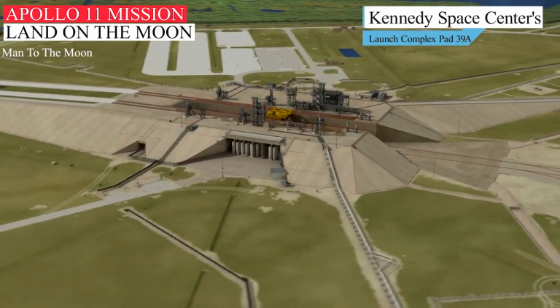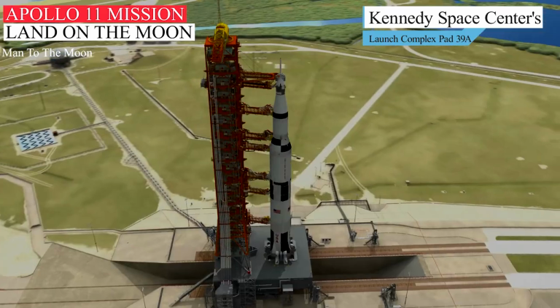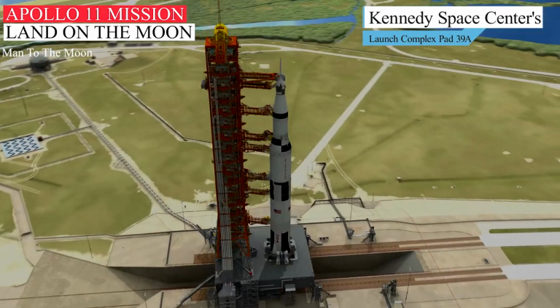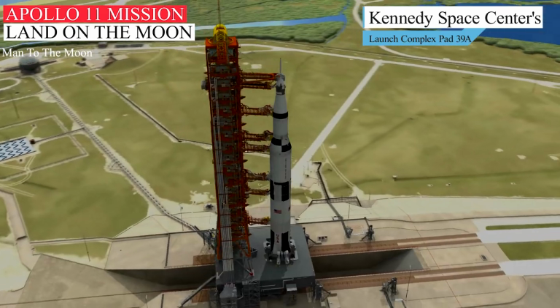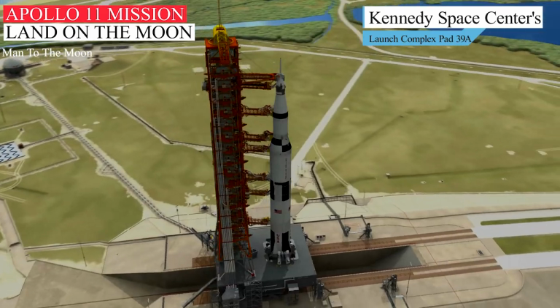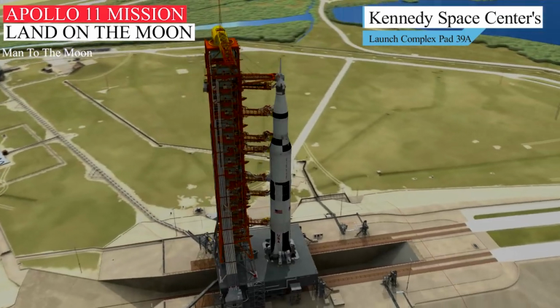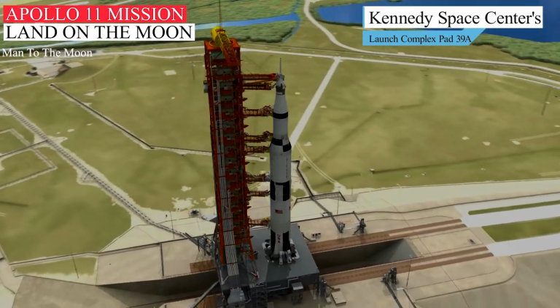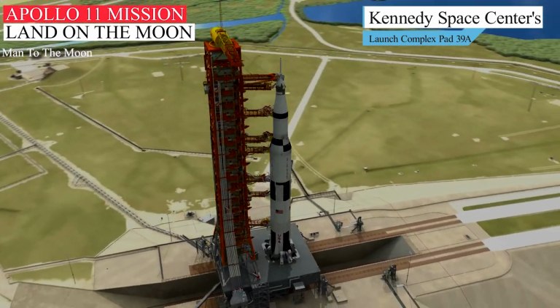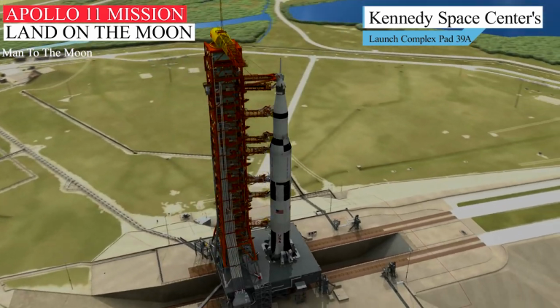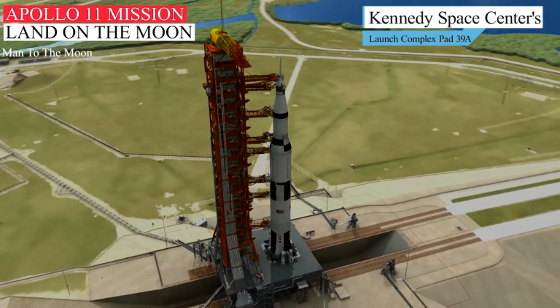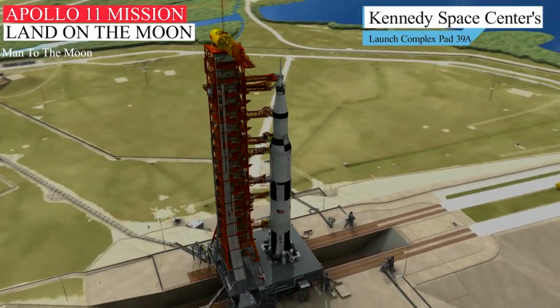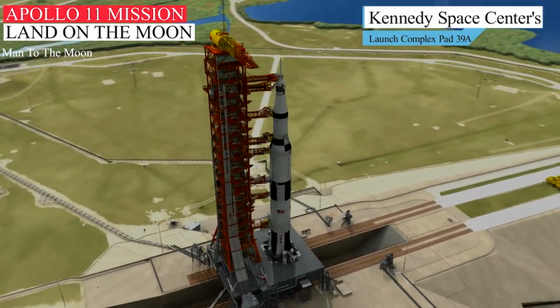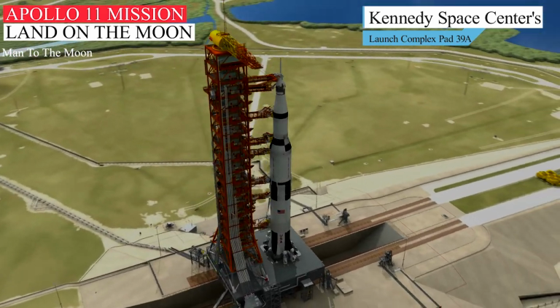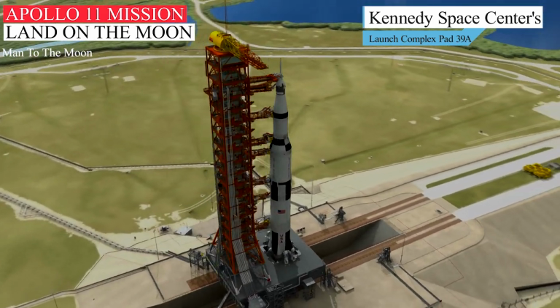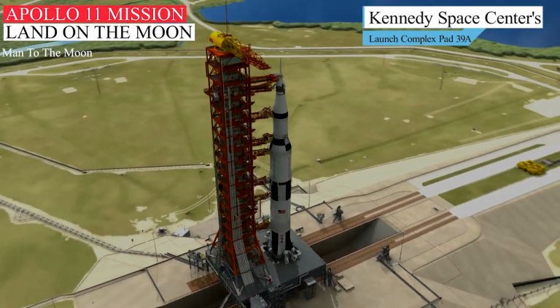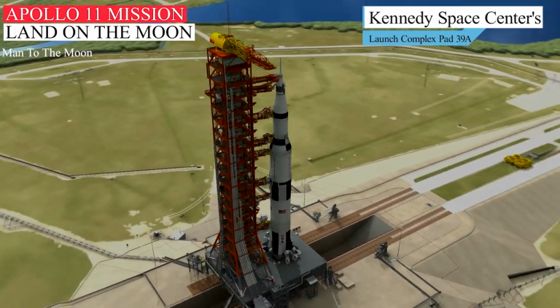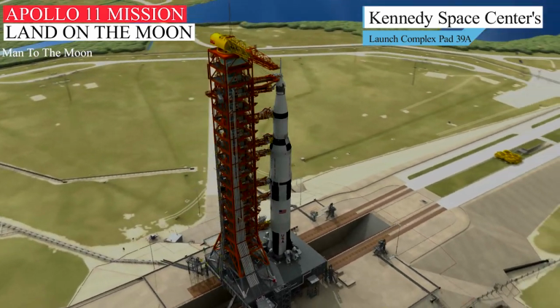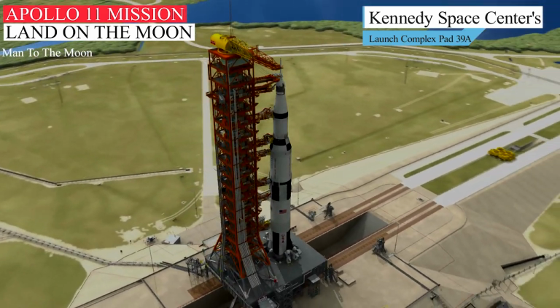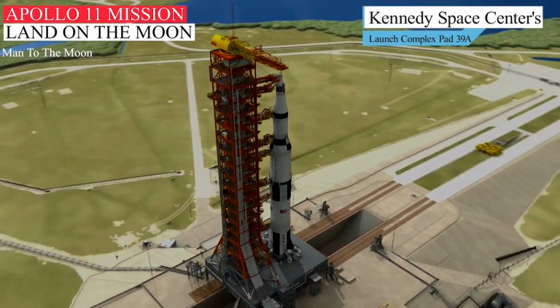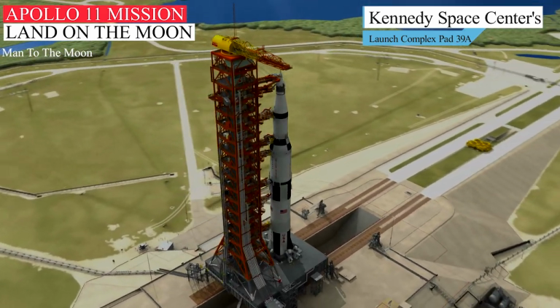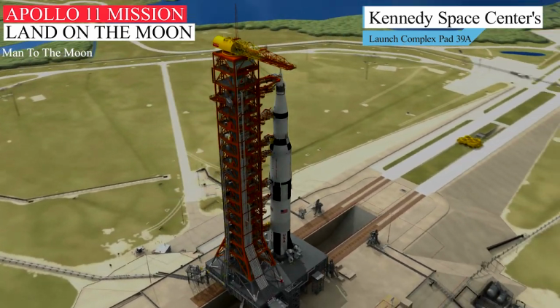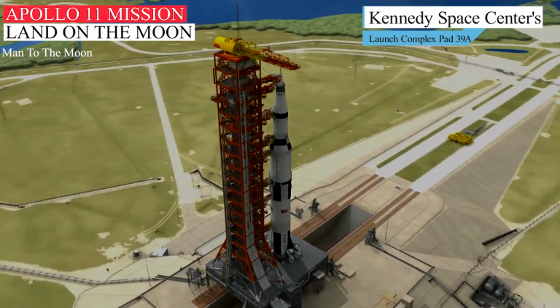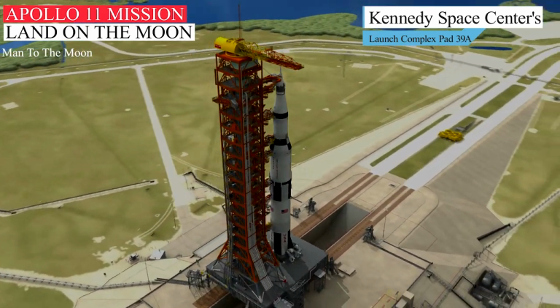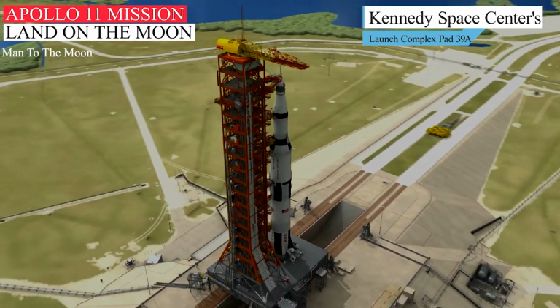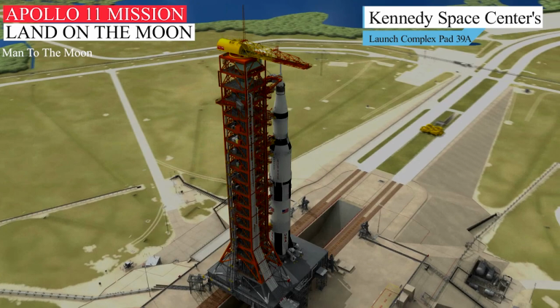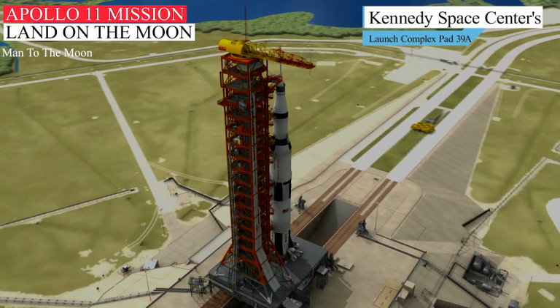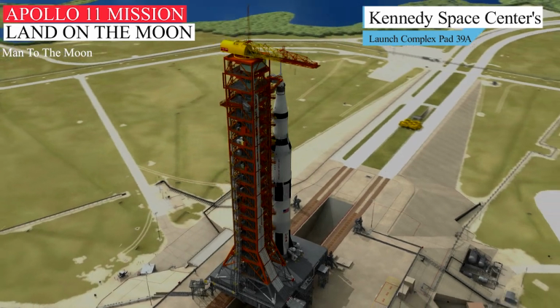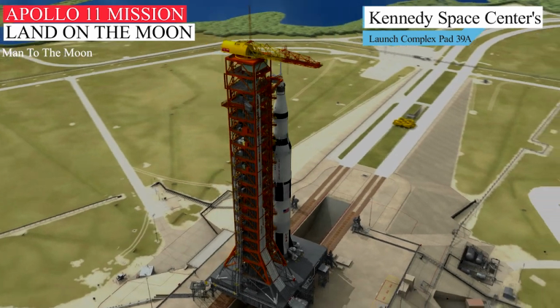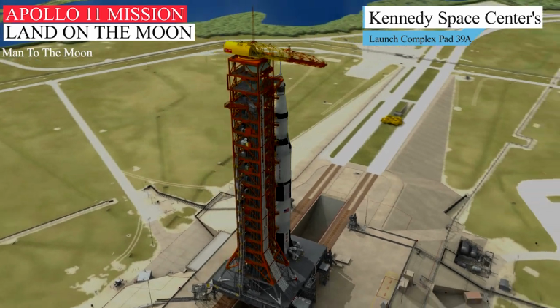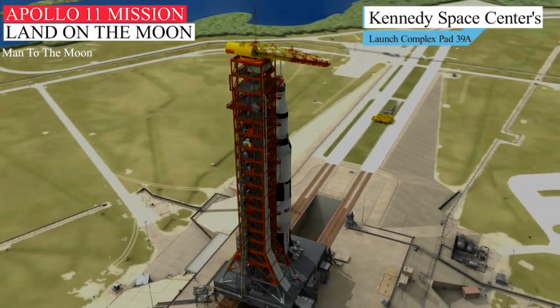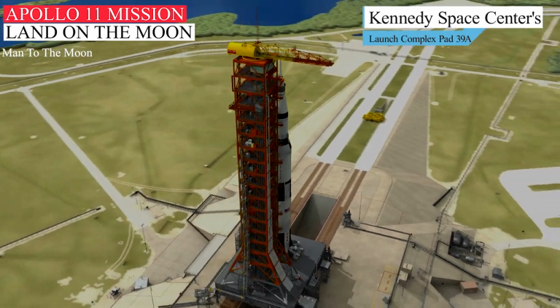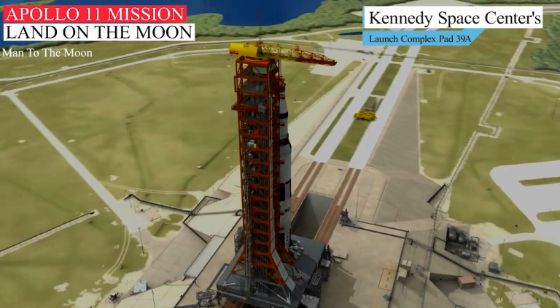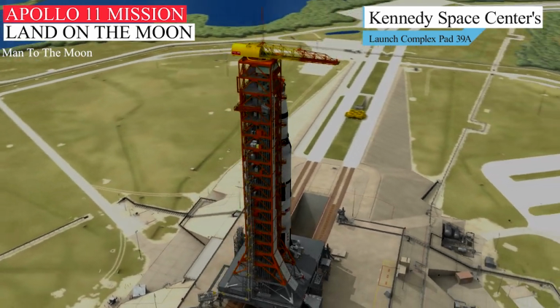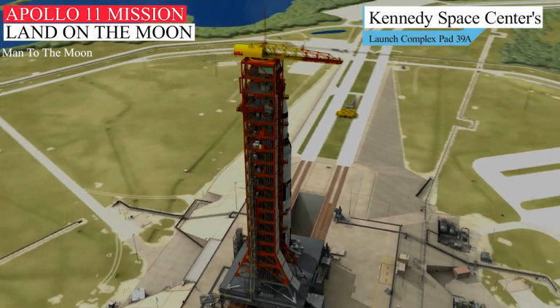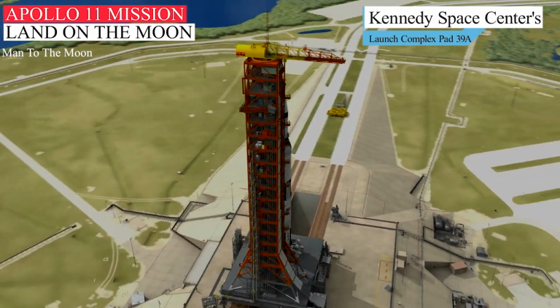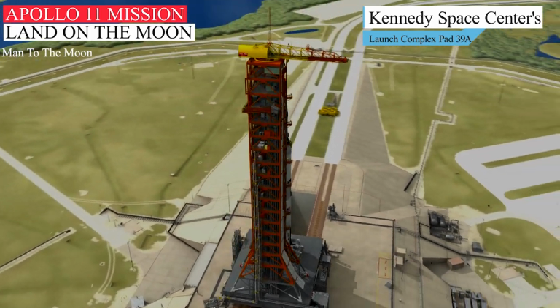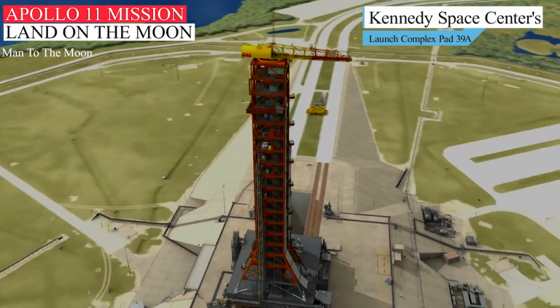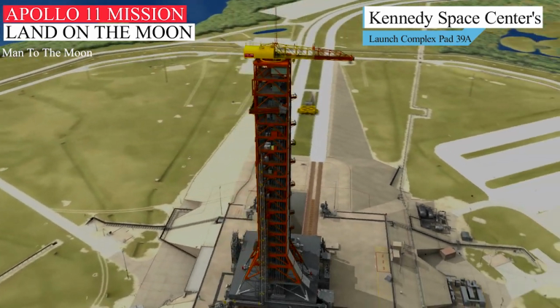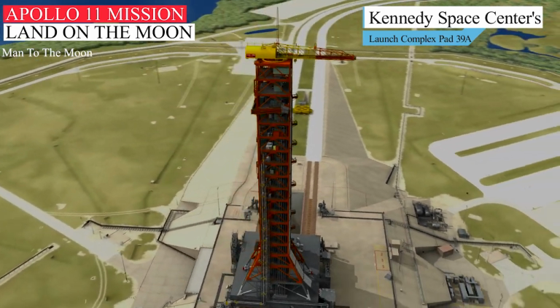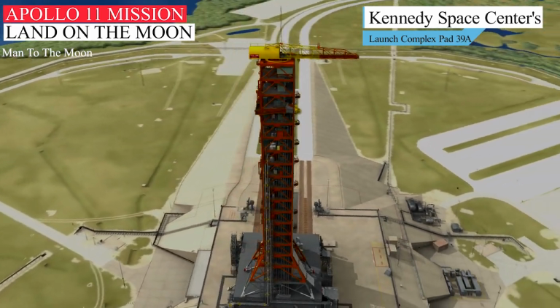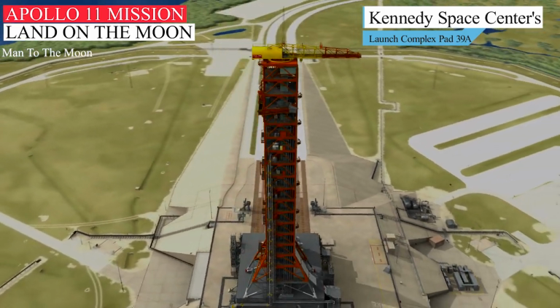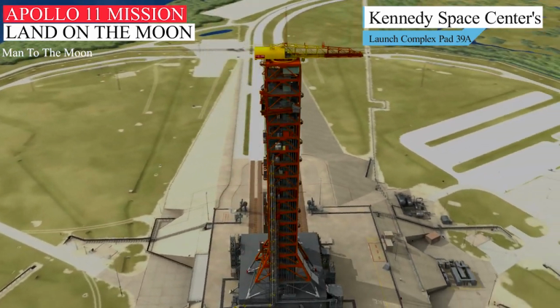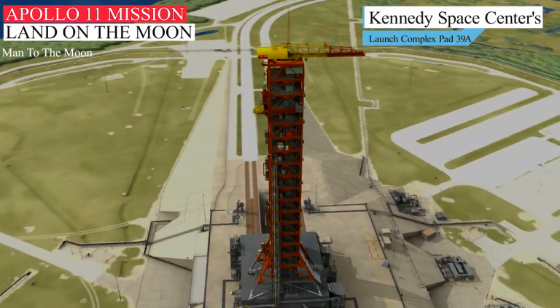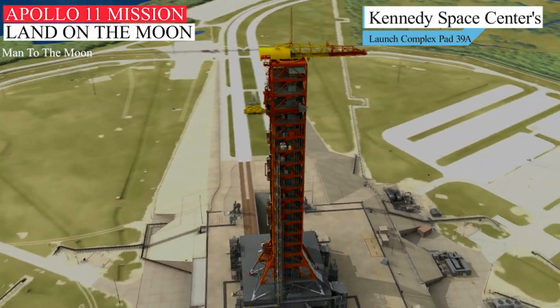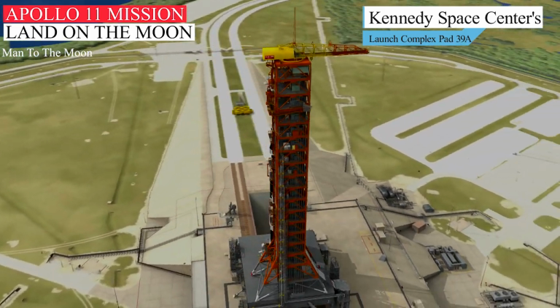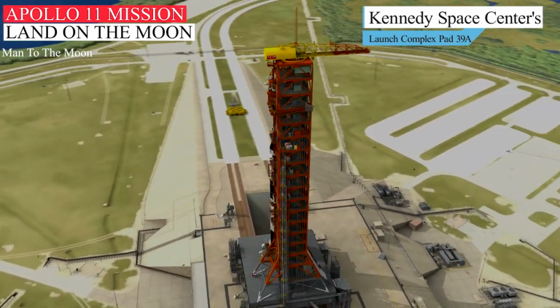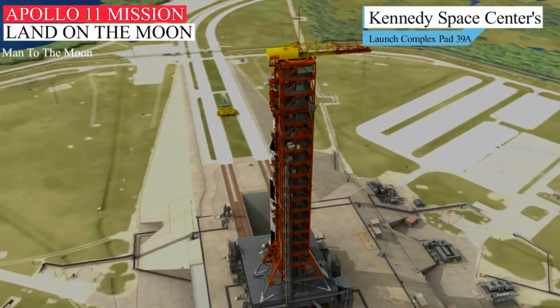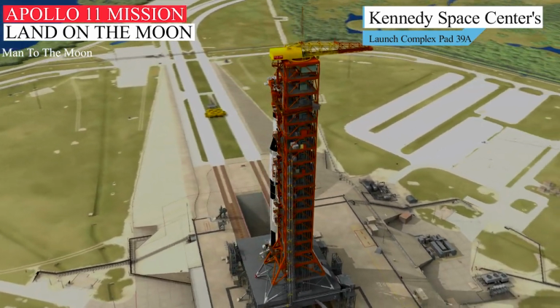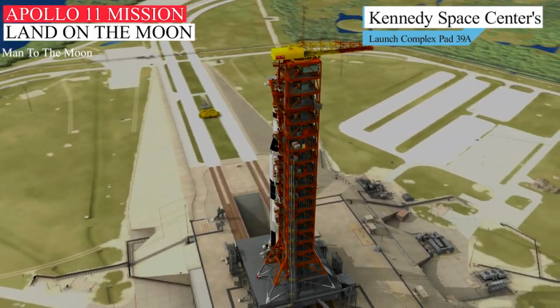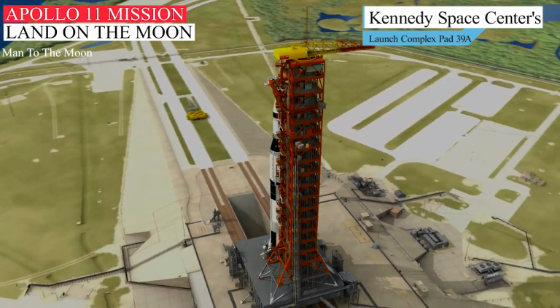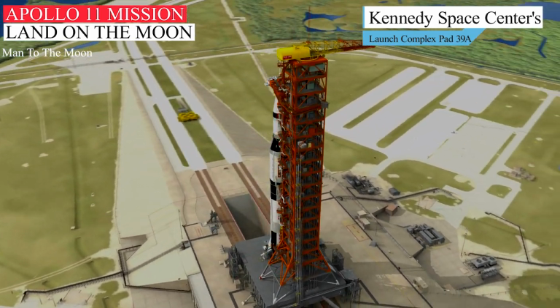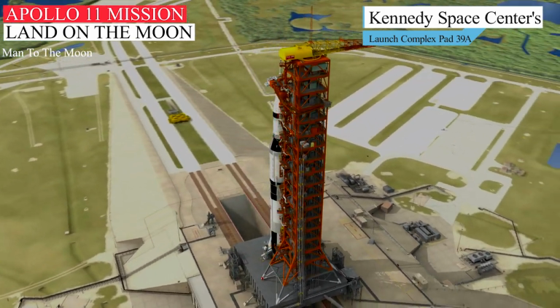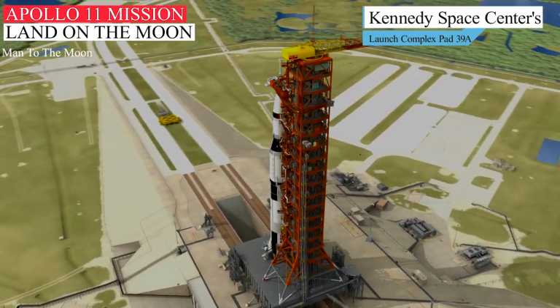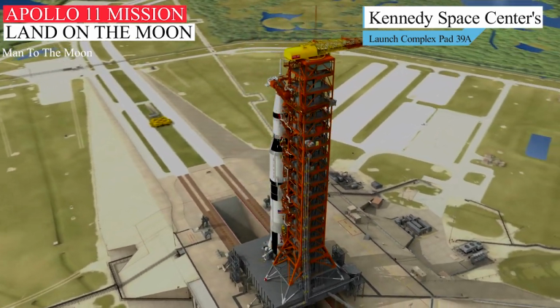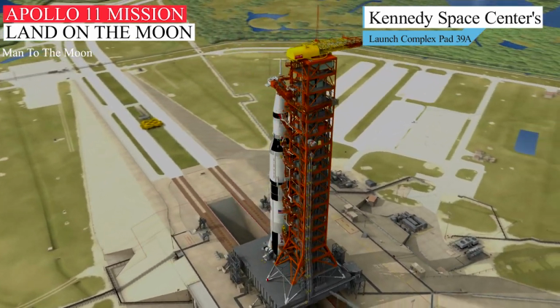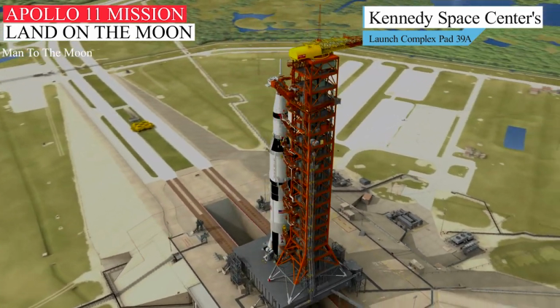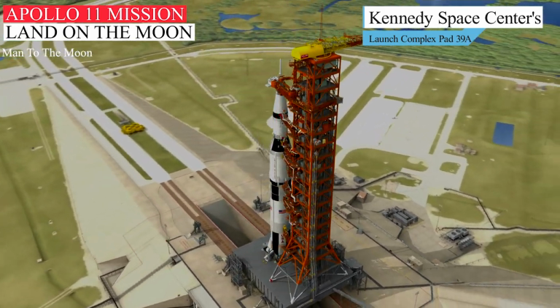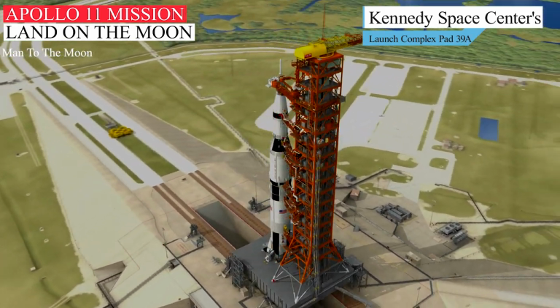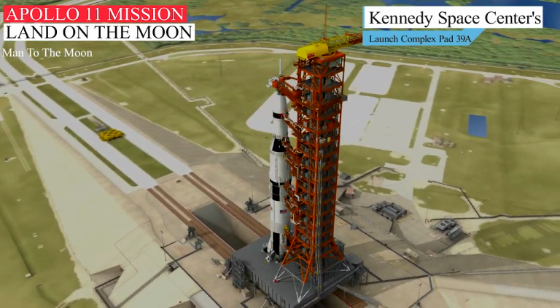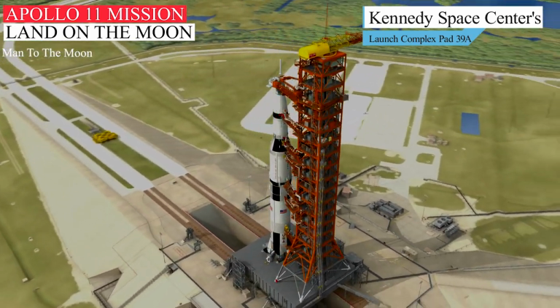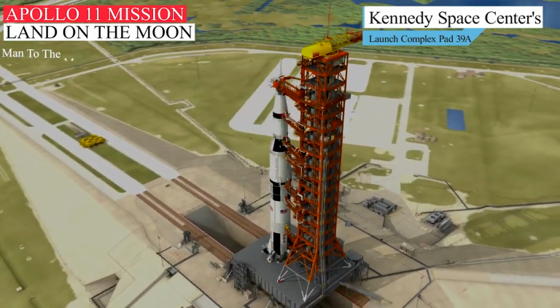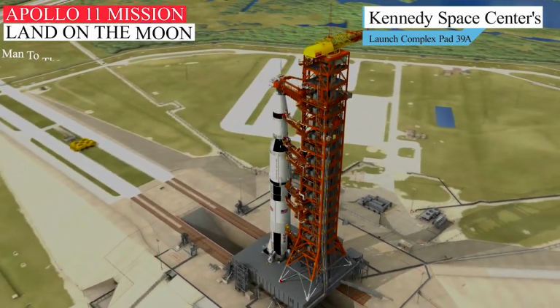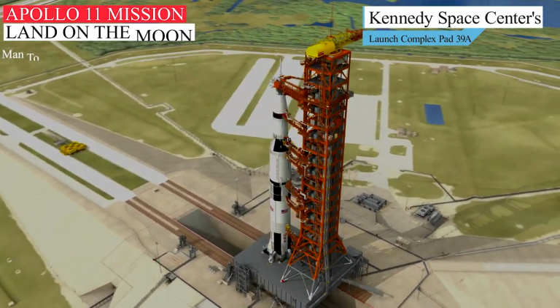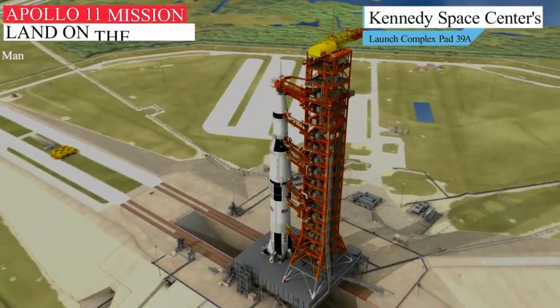The Apollo 11 mission was the 11th in a series of flights using Apollo flight hardware and was the first lunar landing of the Apollo program.